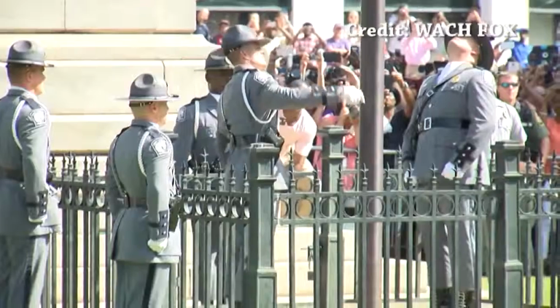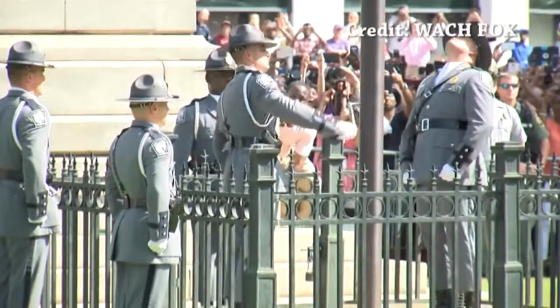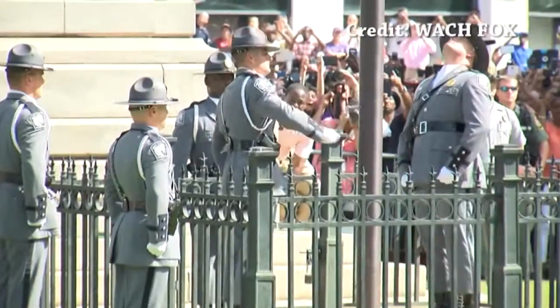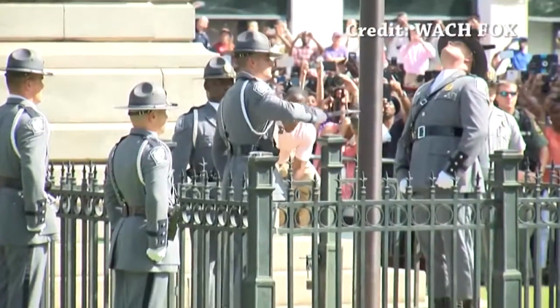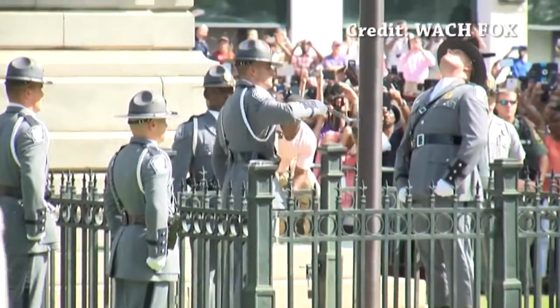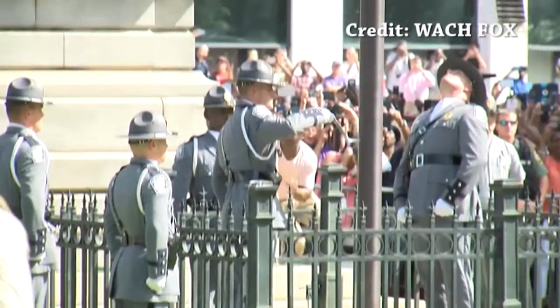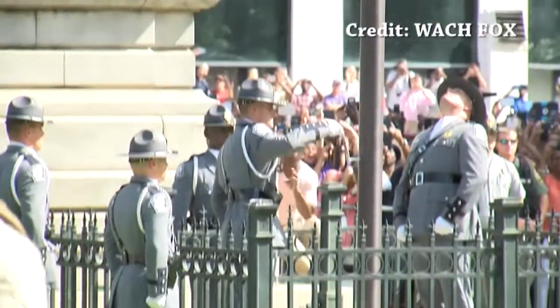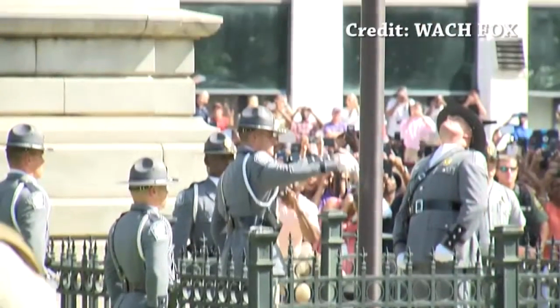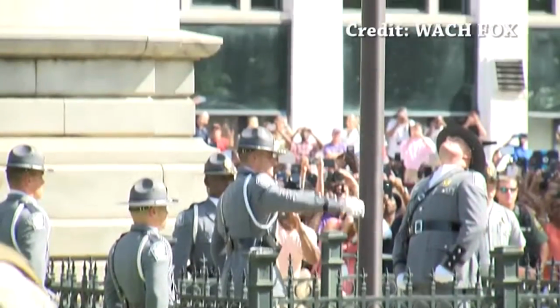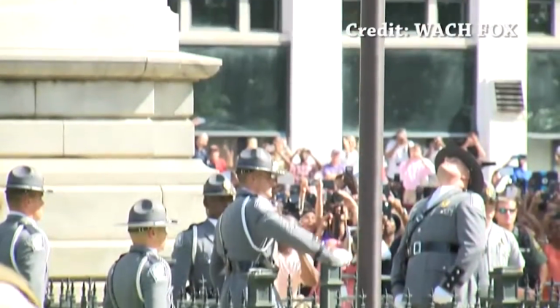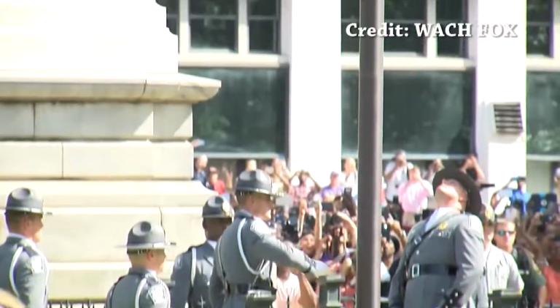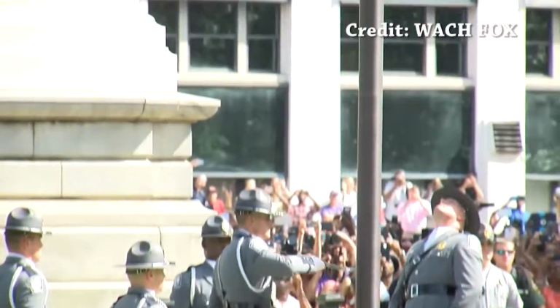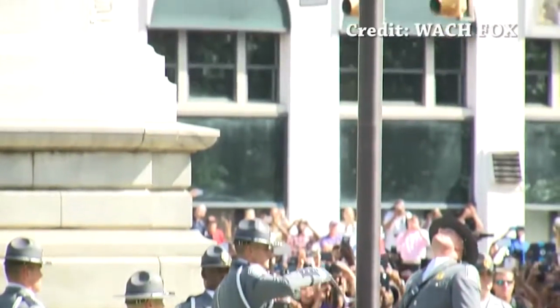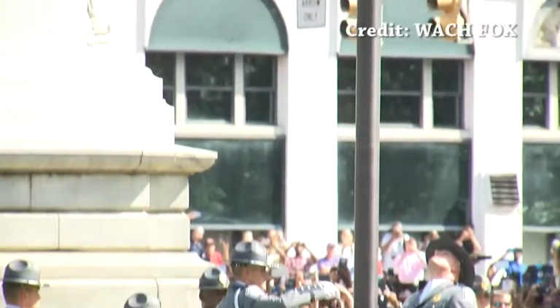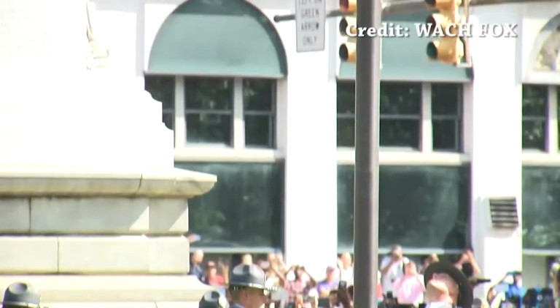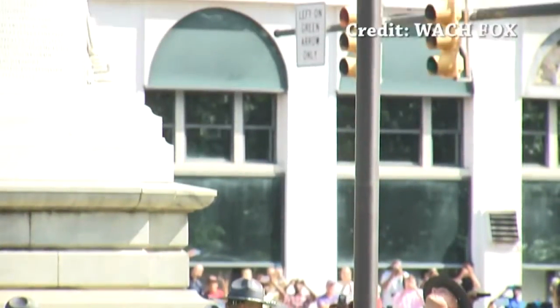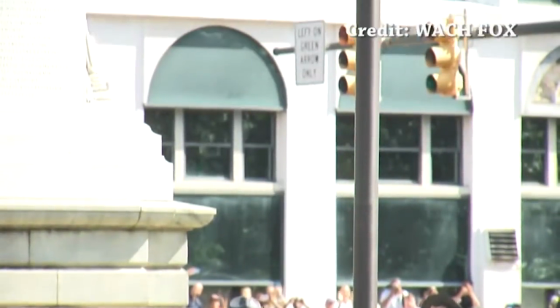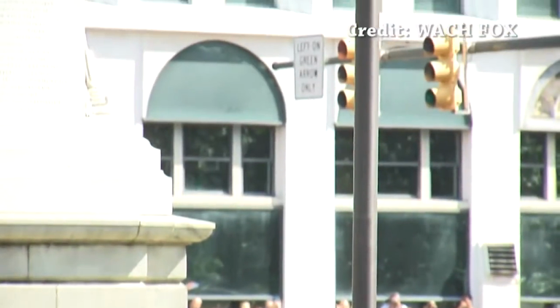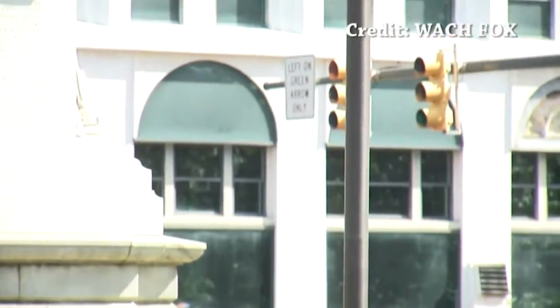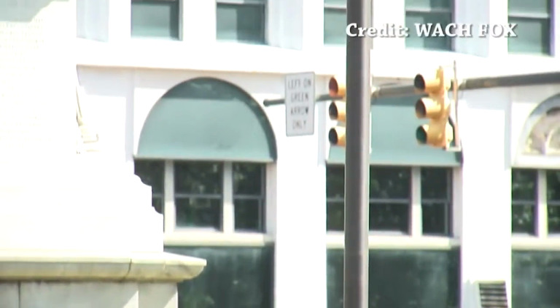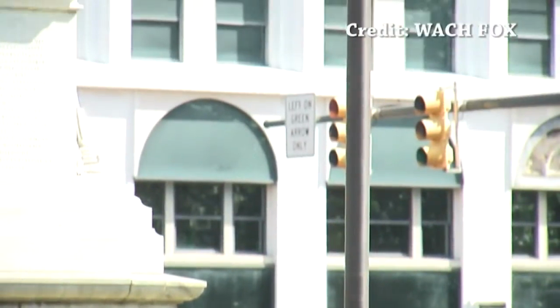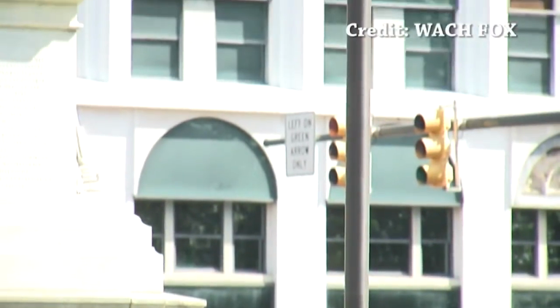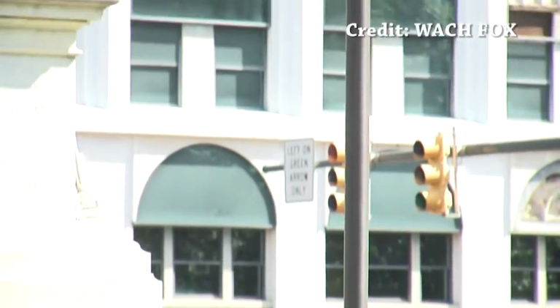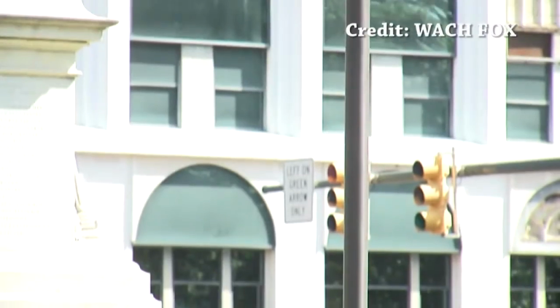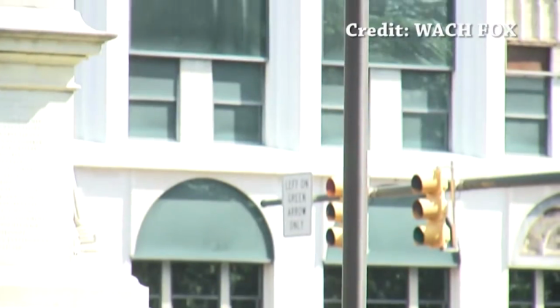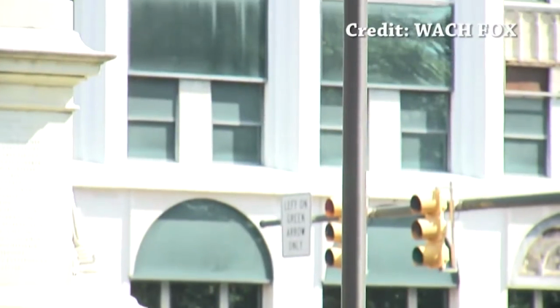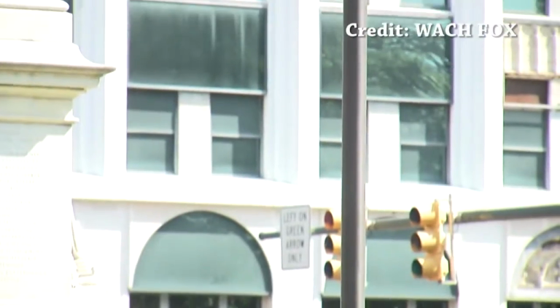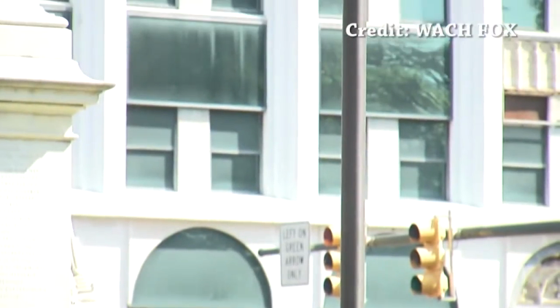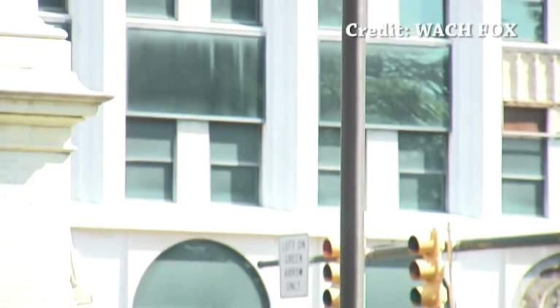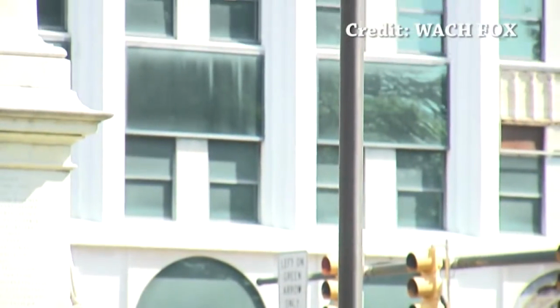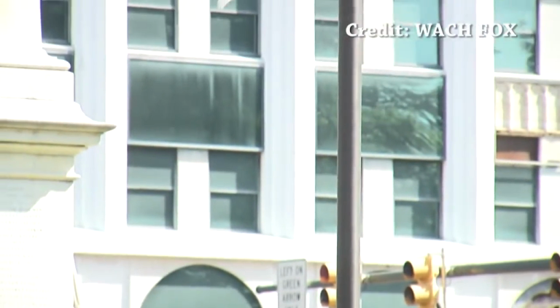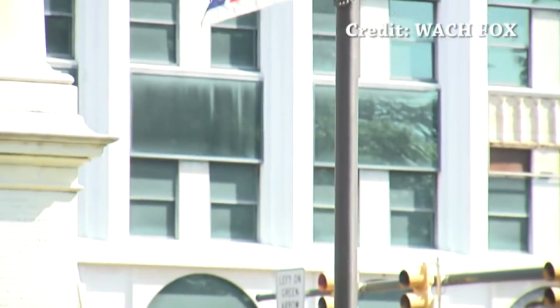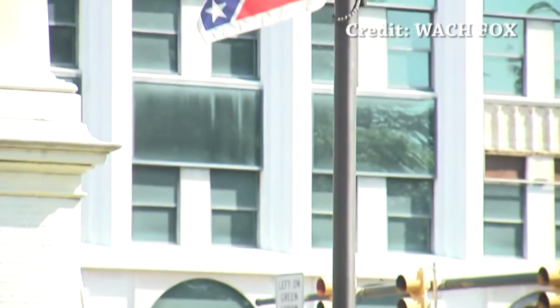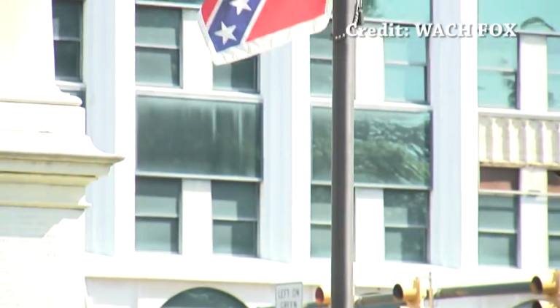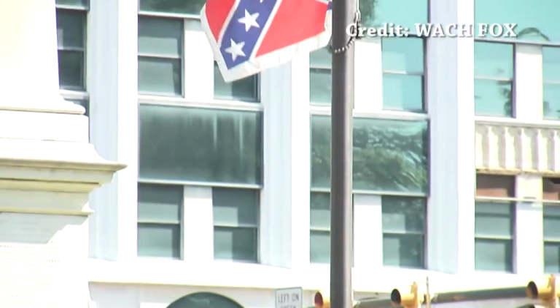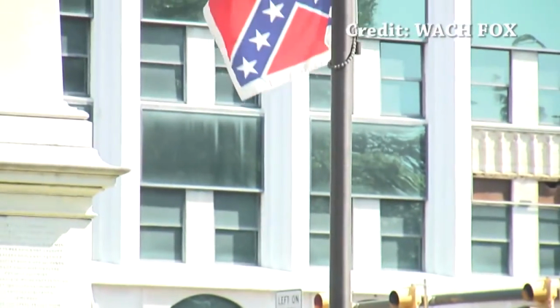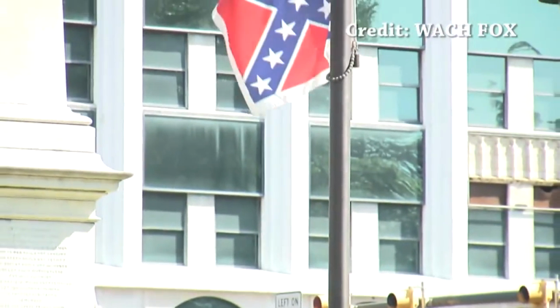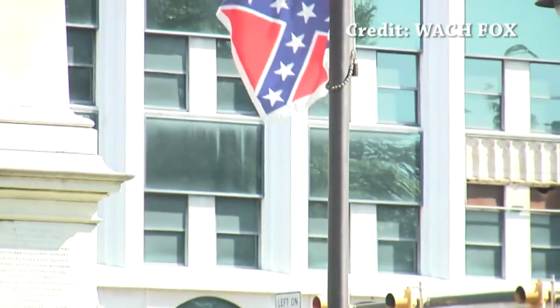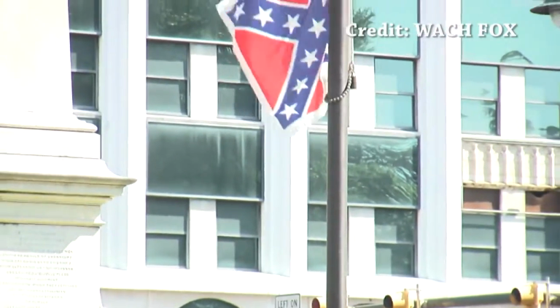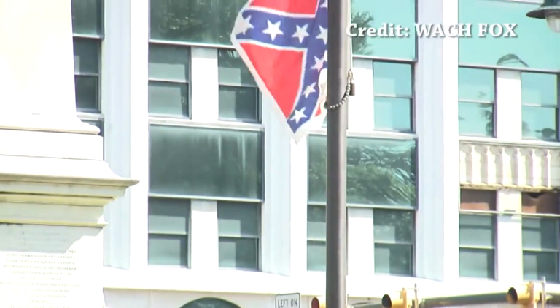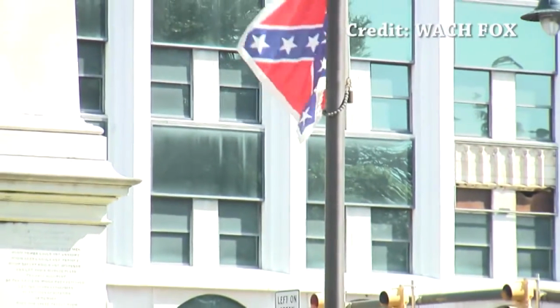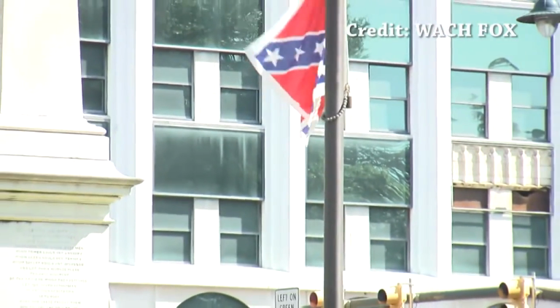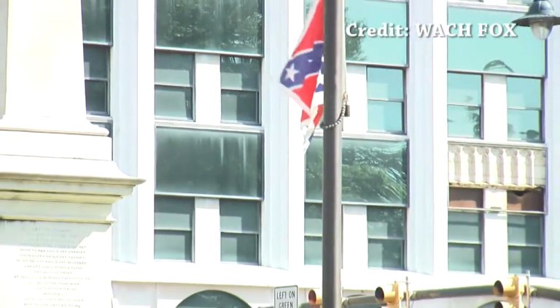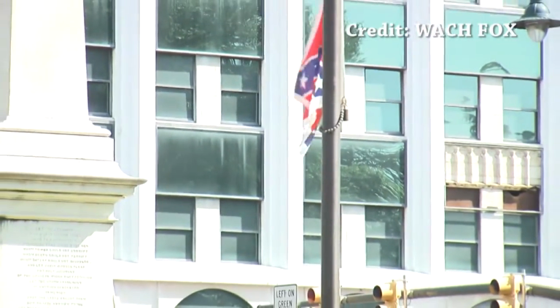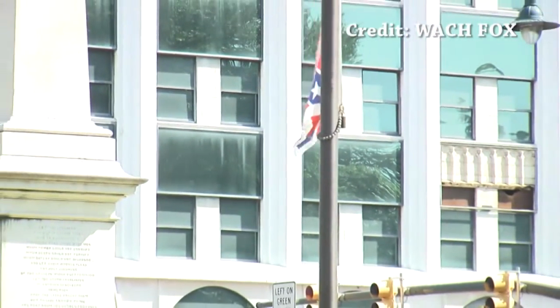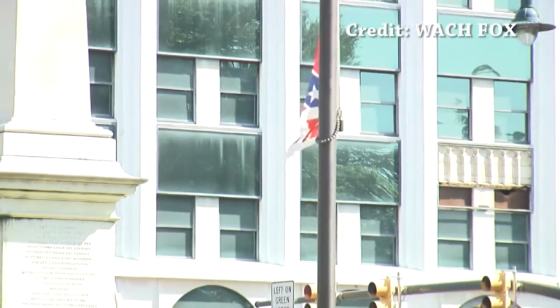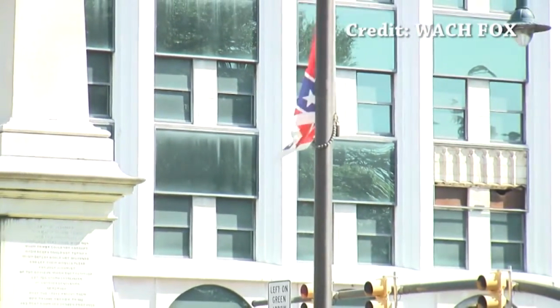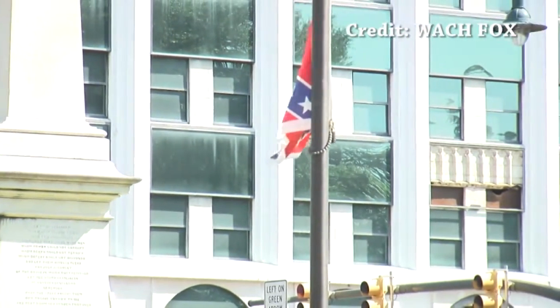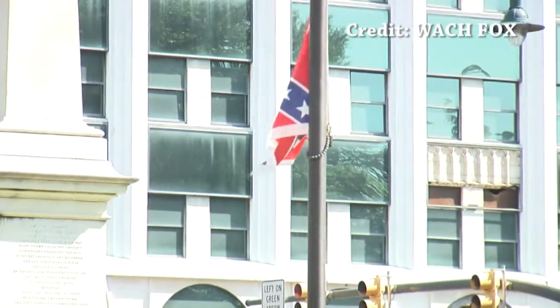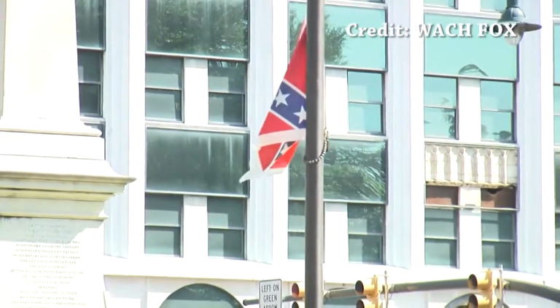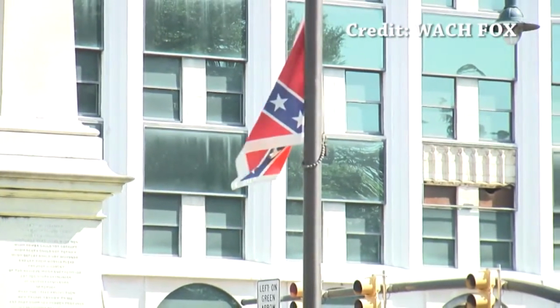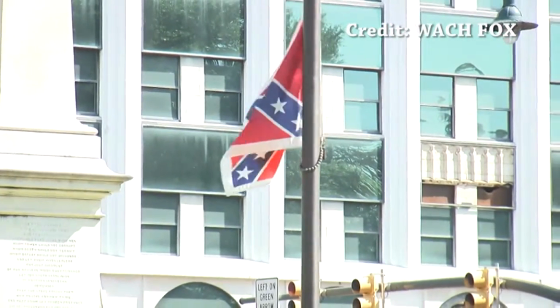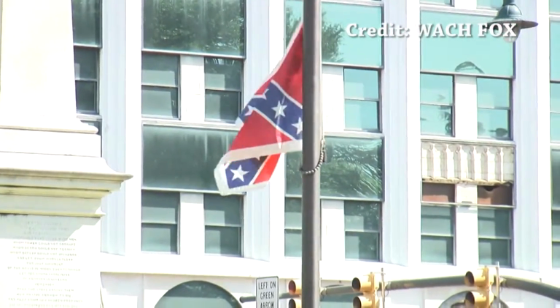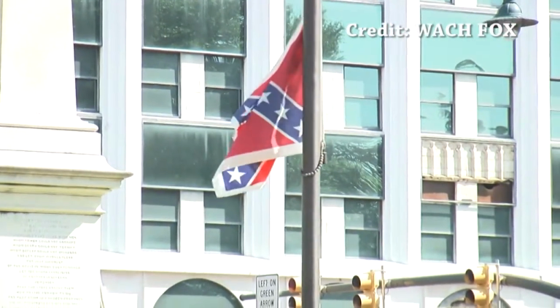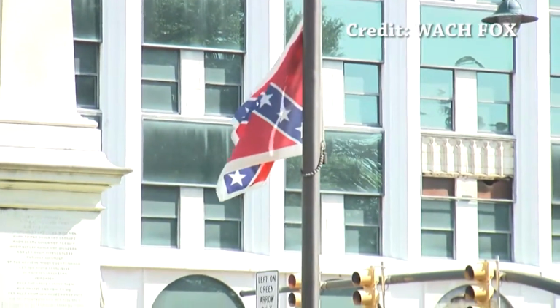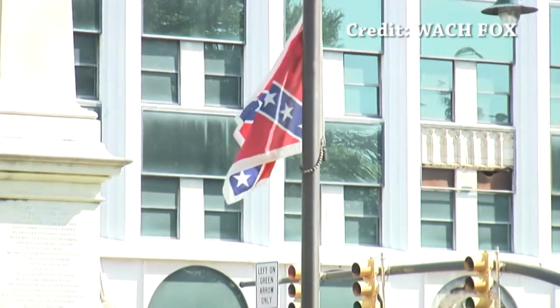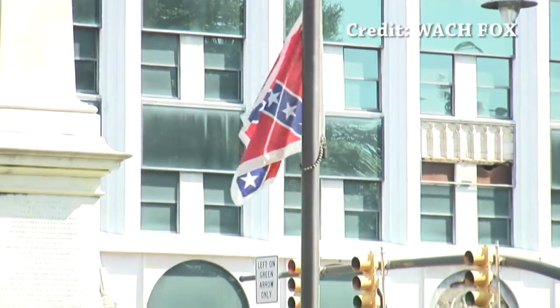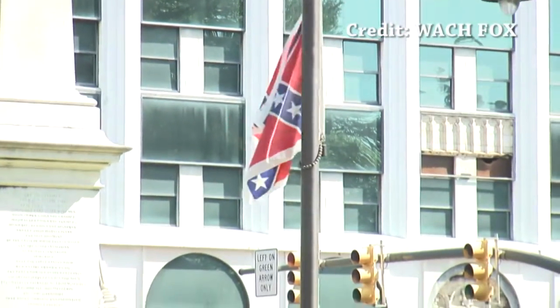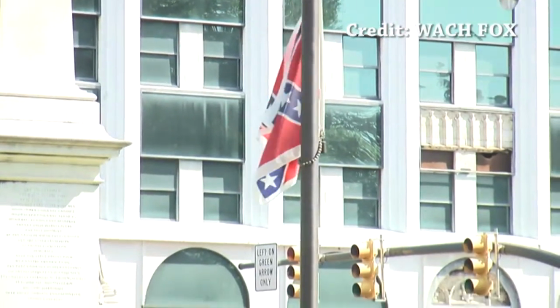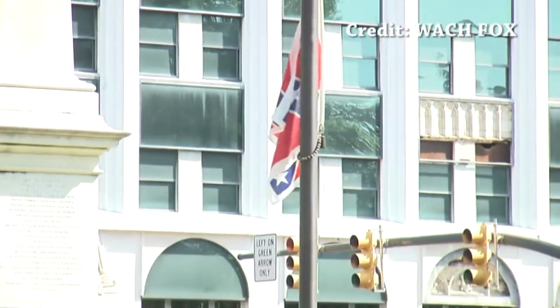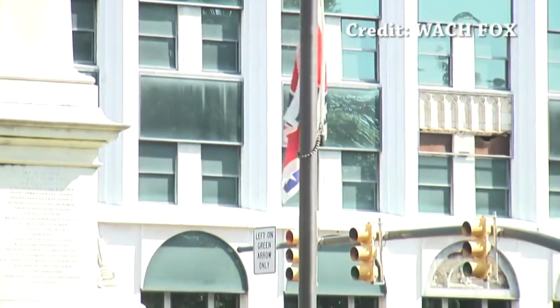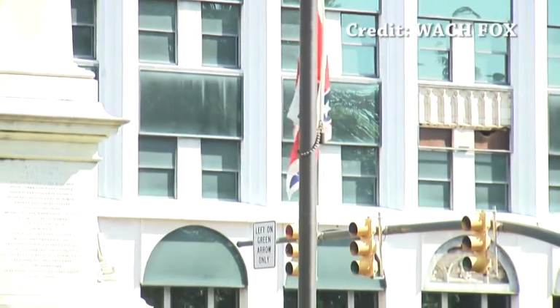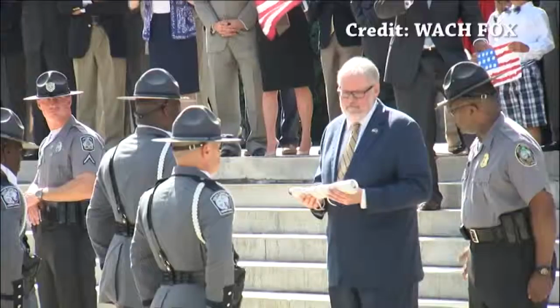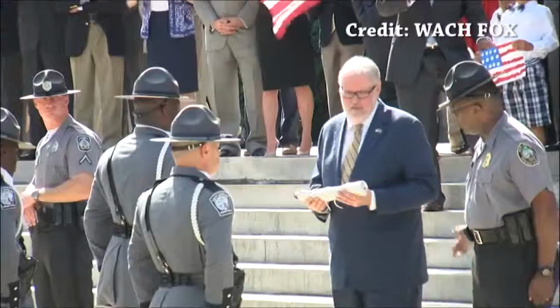Yes, the flag that everyone saw come down on the 10th of July flew for less than two weeks. But that doesn't change the fact that it is still a Confederate flag.